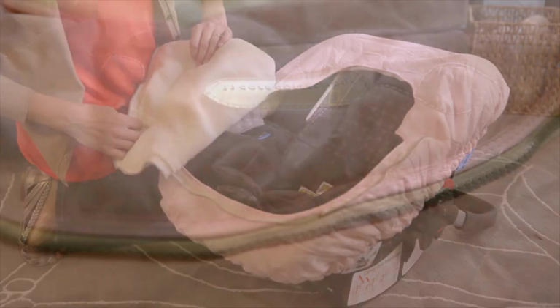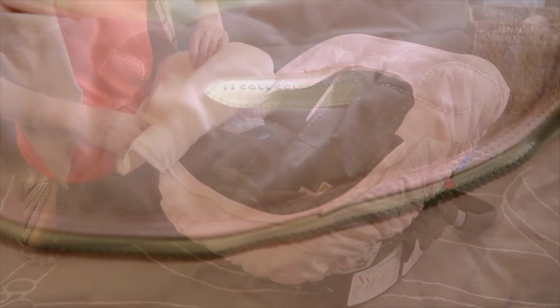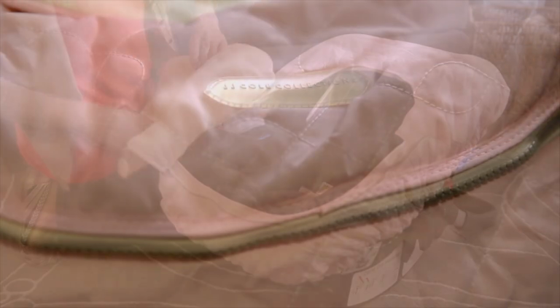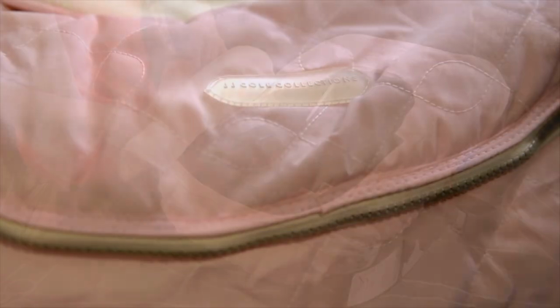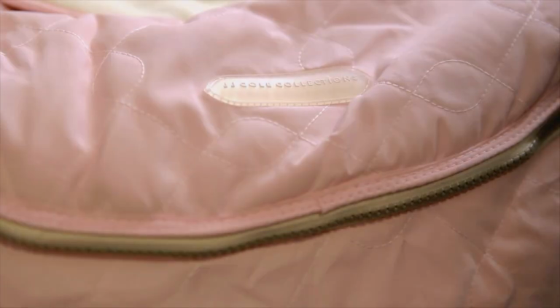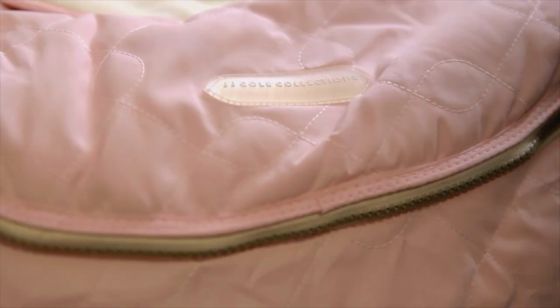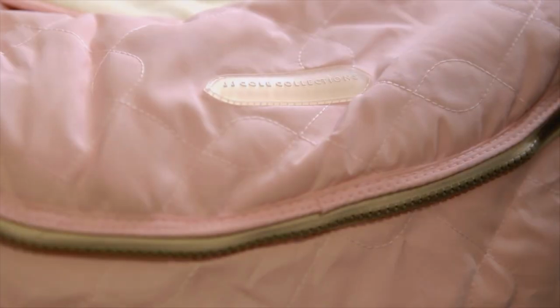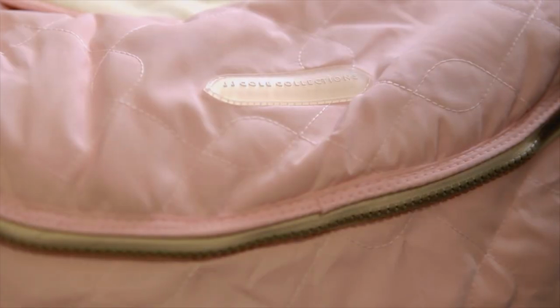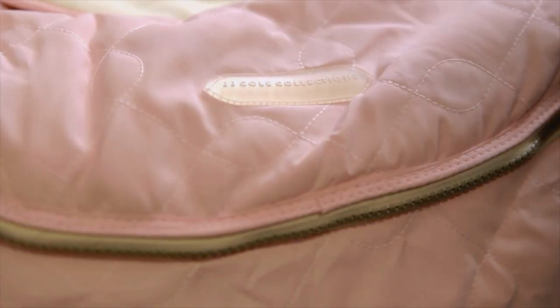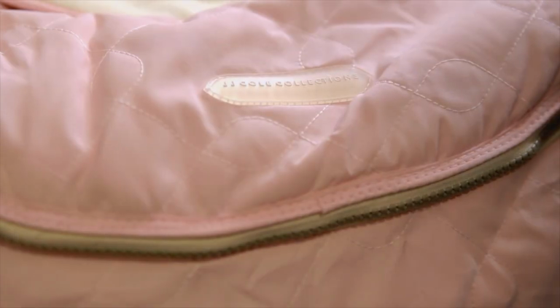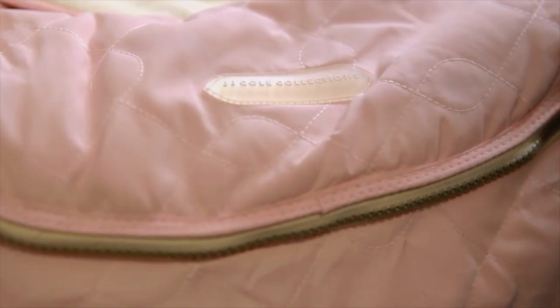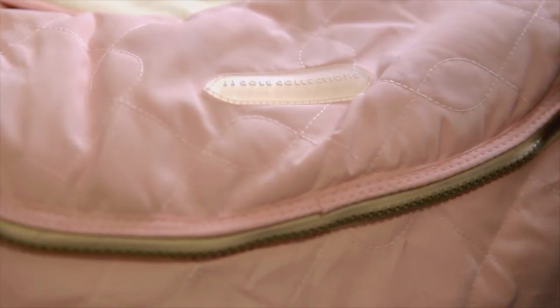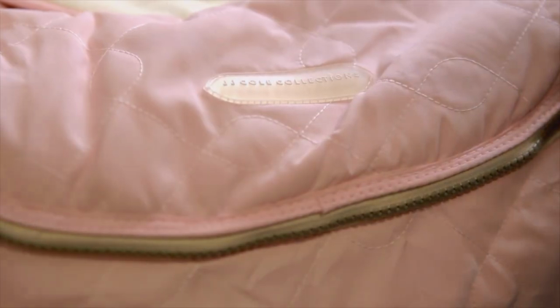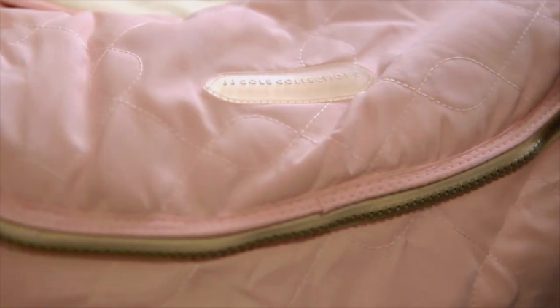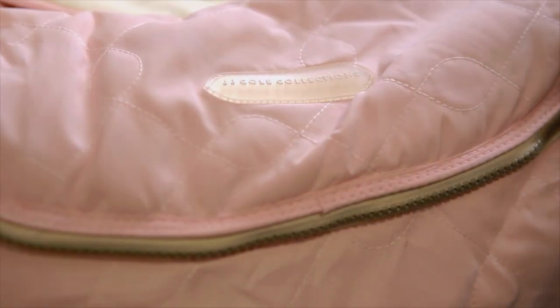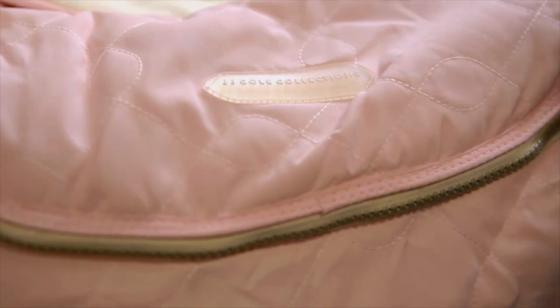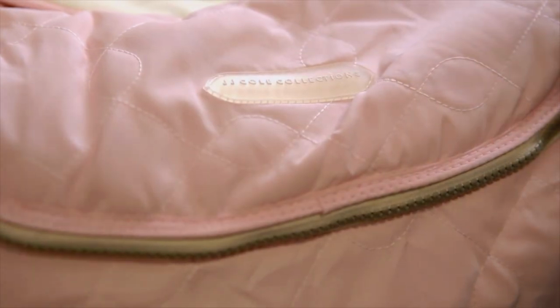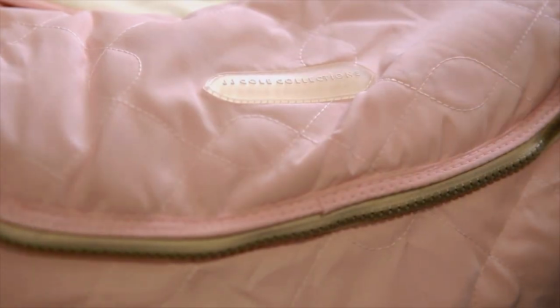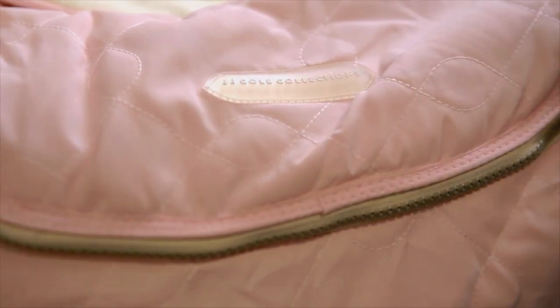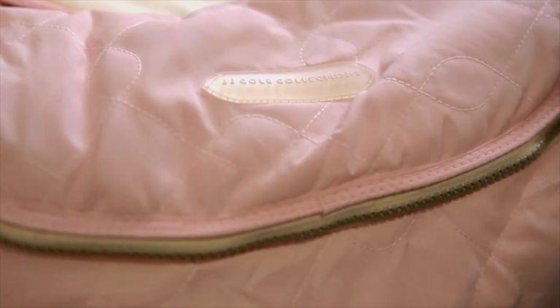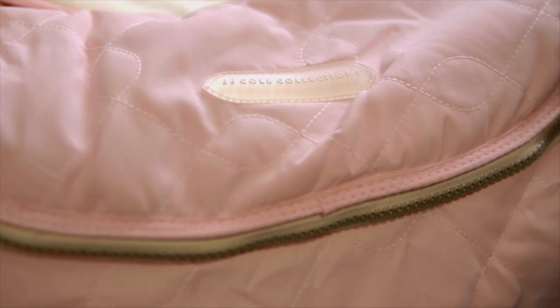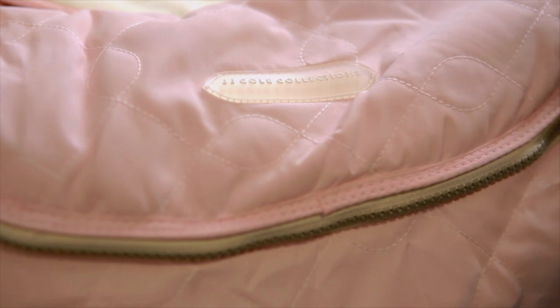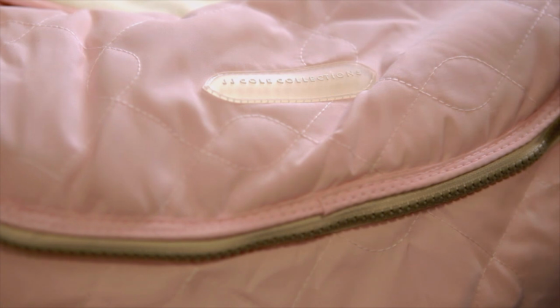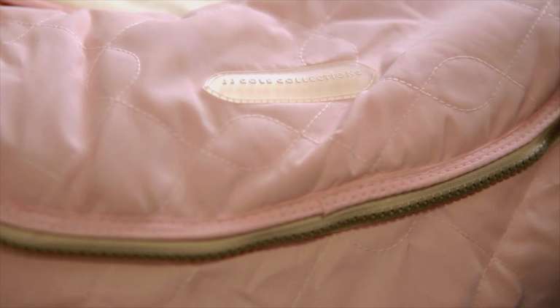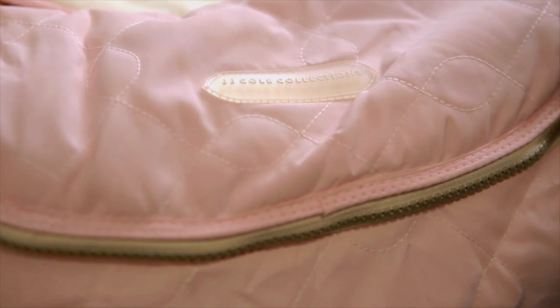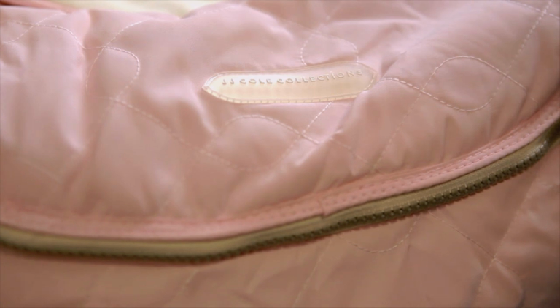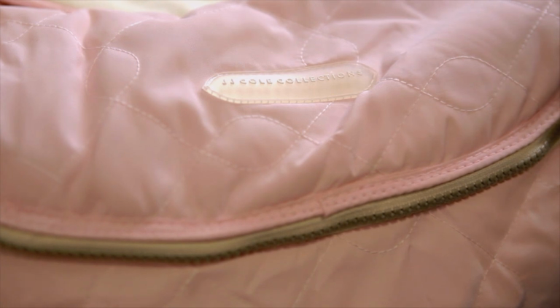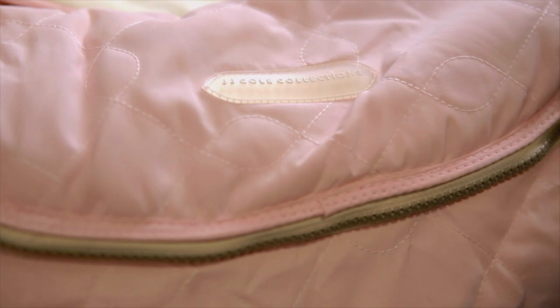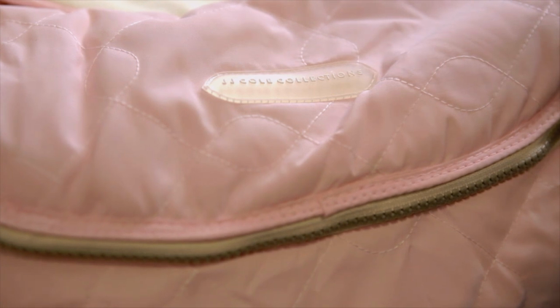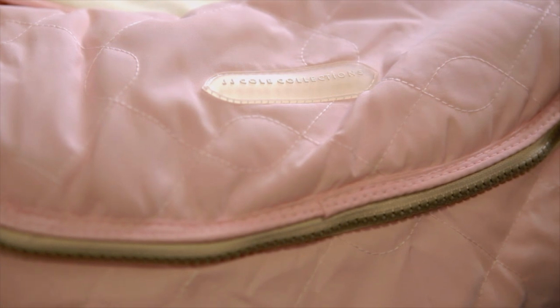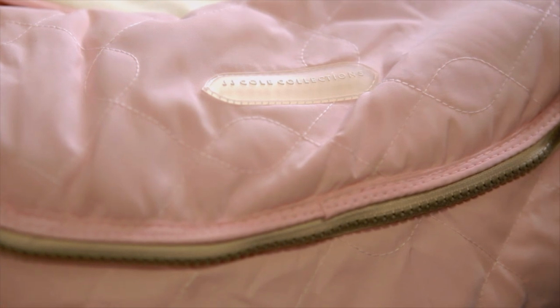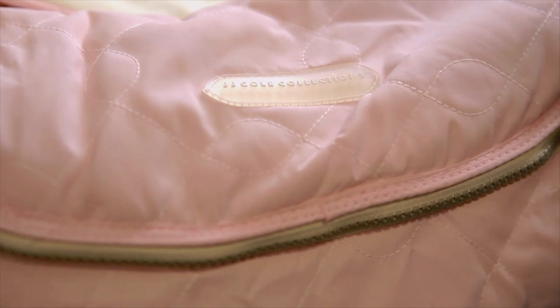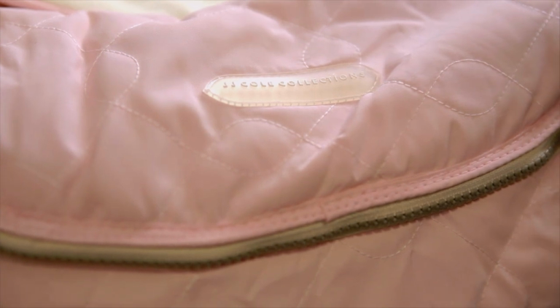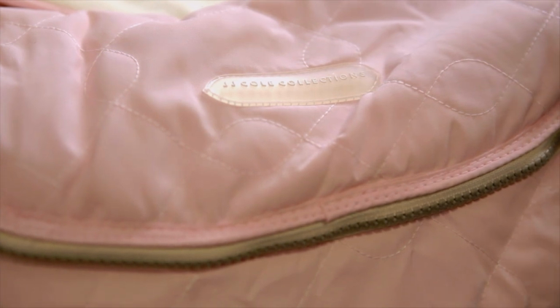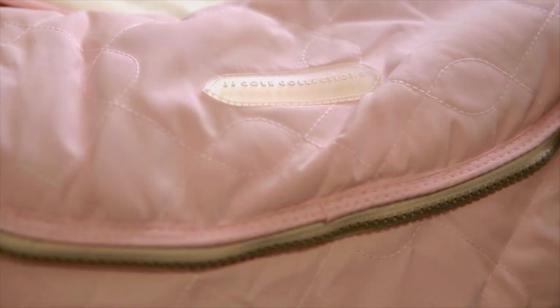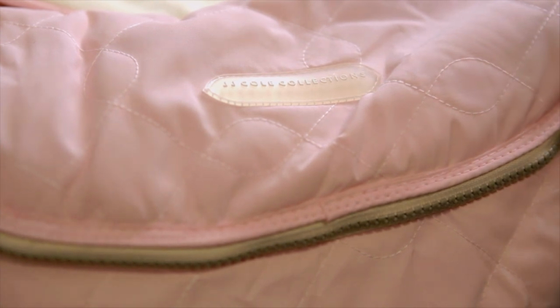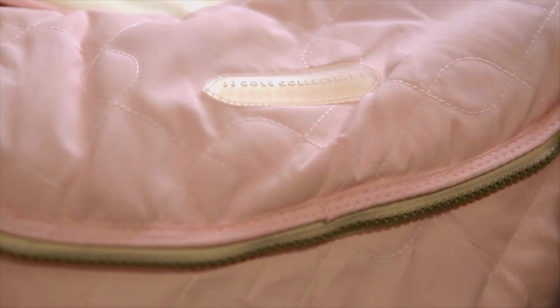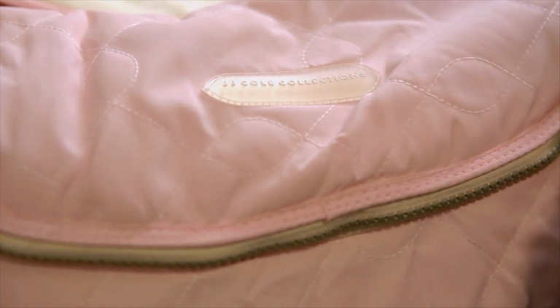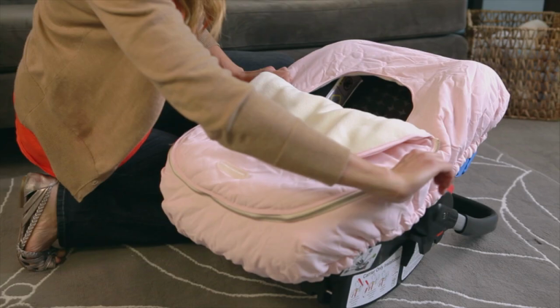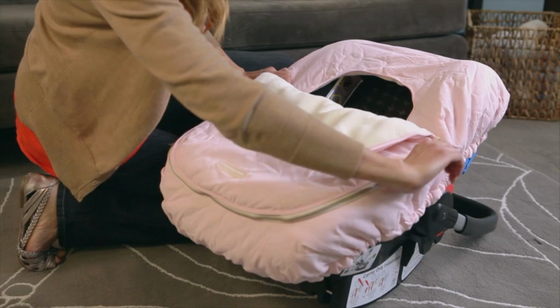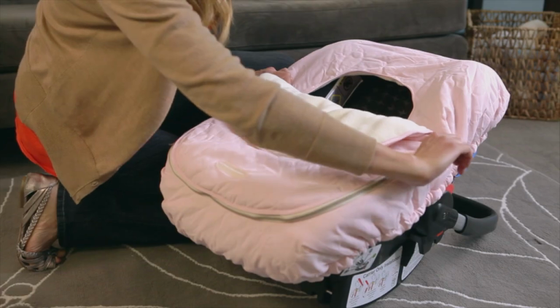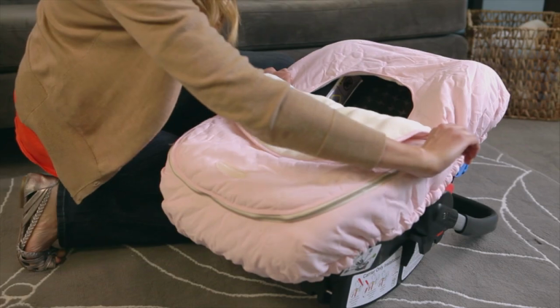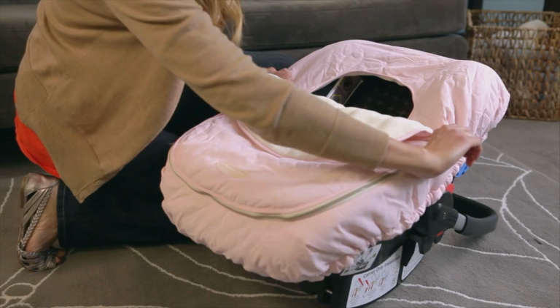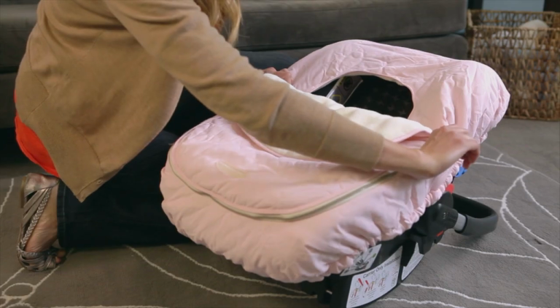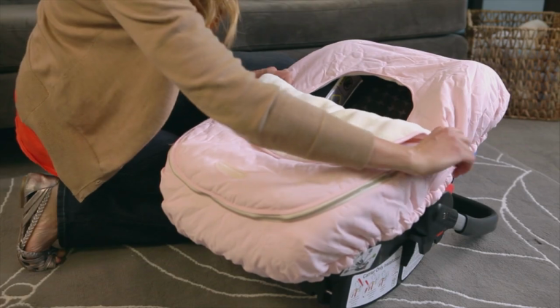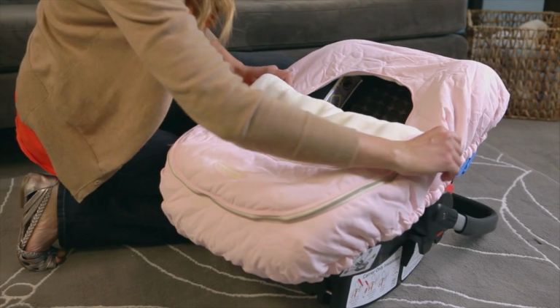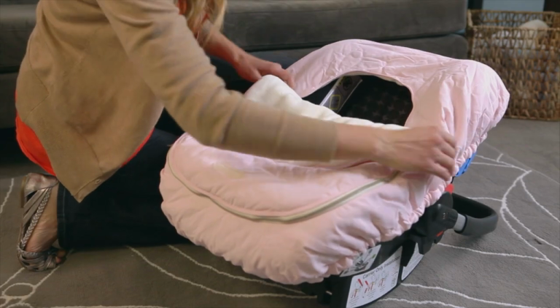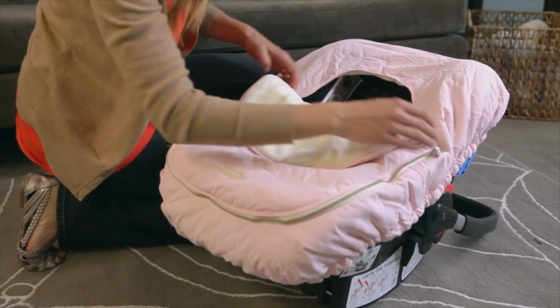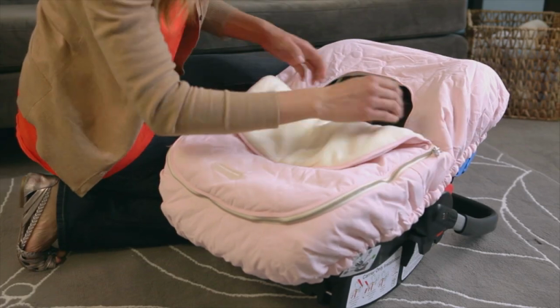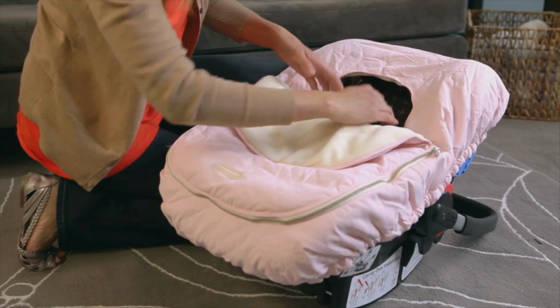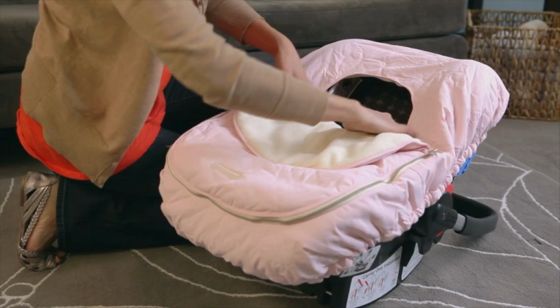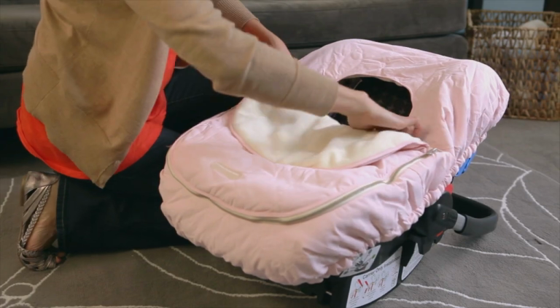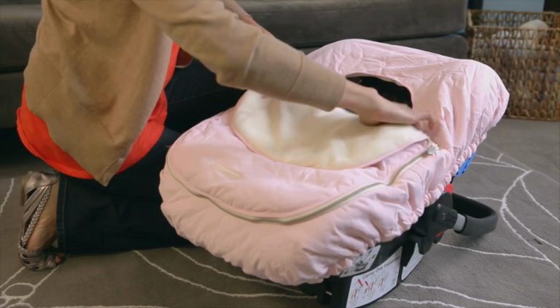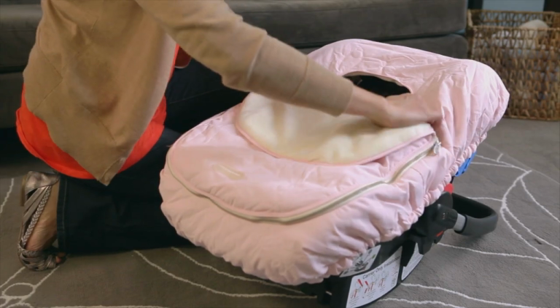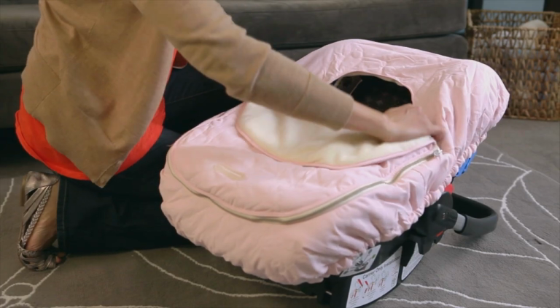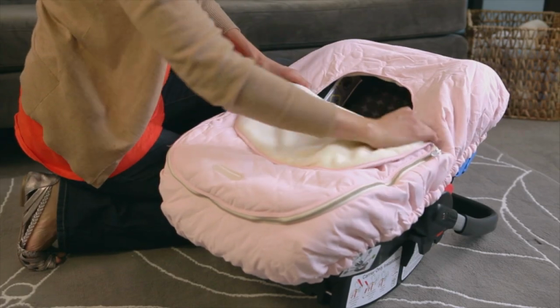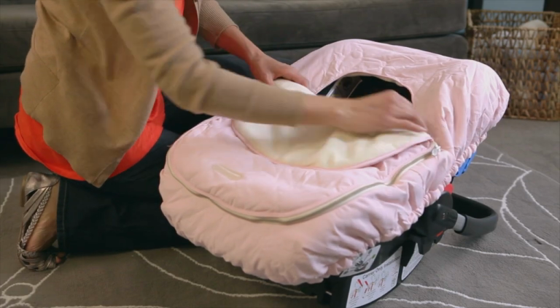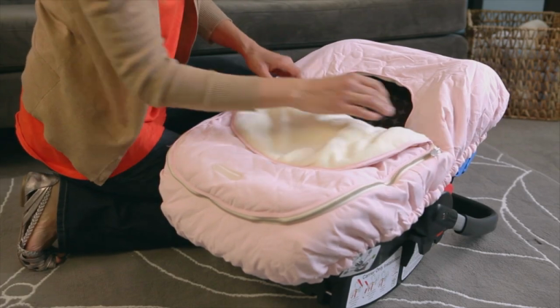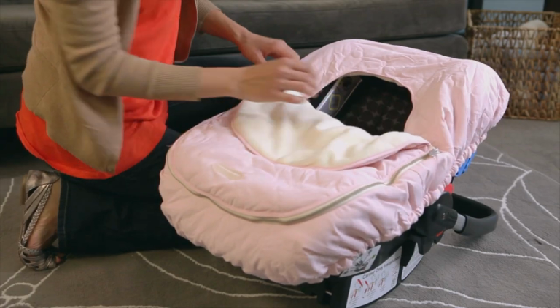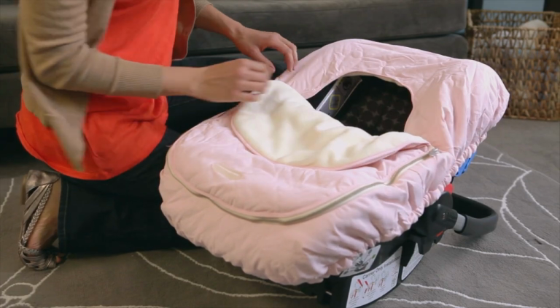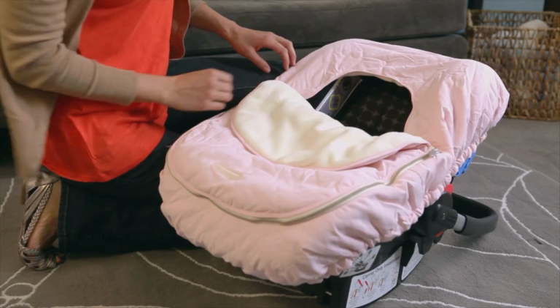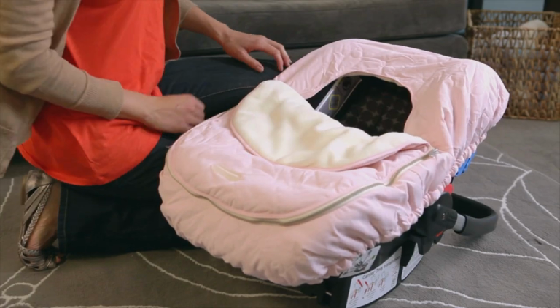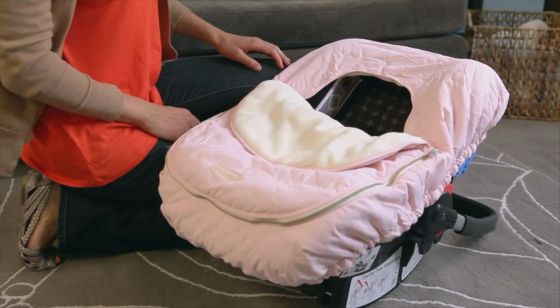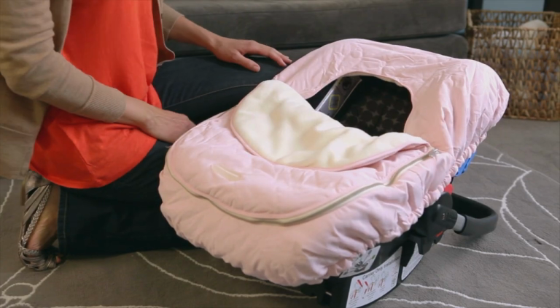The exterior is a water-resistant quilted fabric, and it comes in colors that coordinate well with all car seats and strollers.